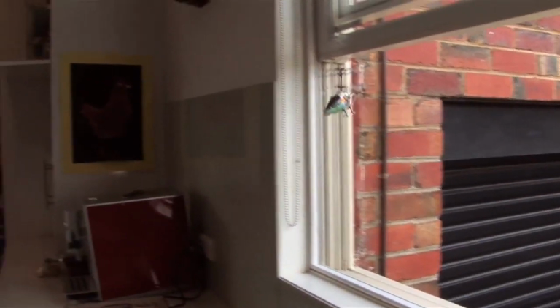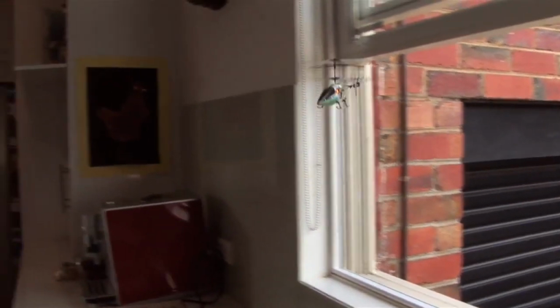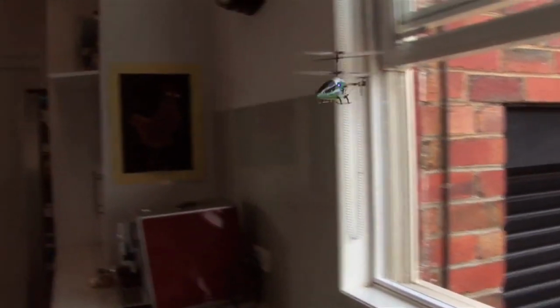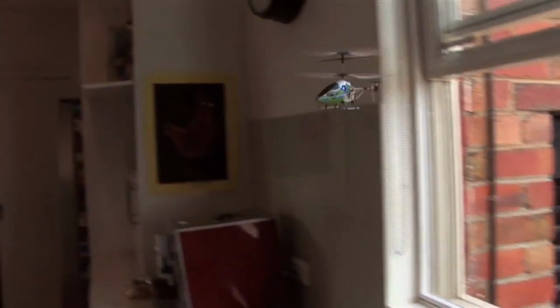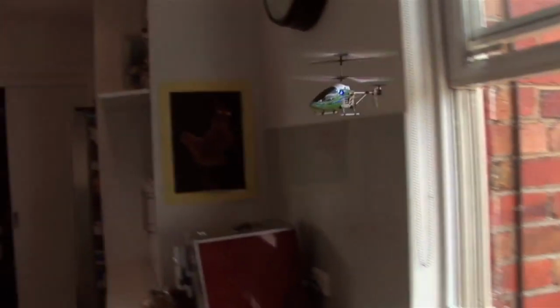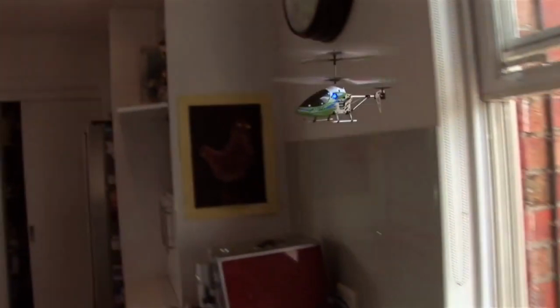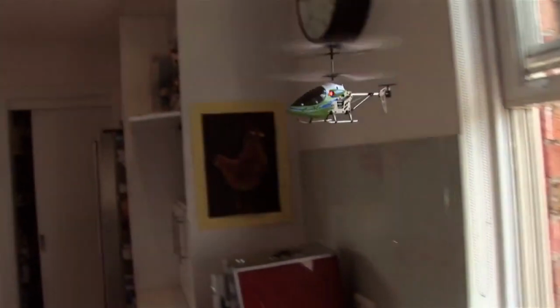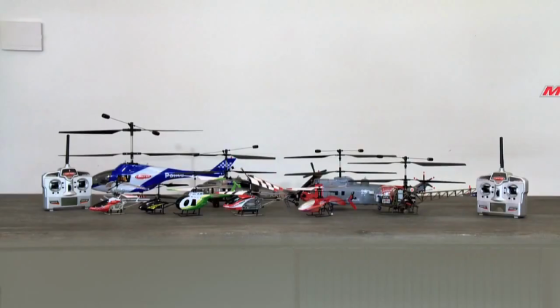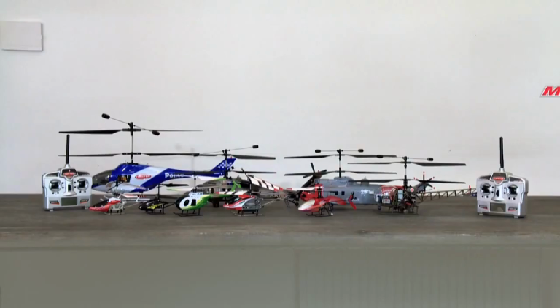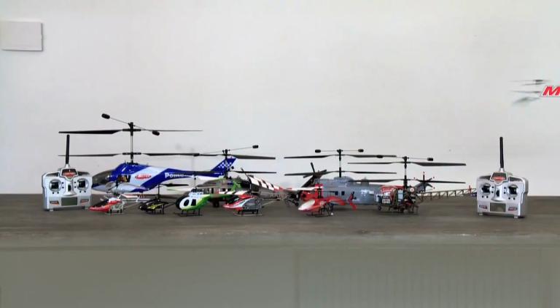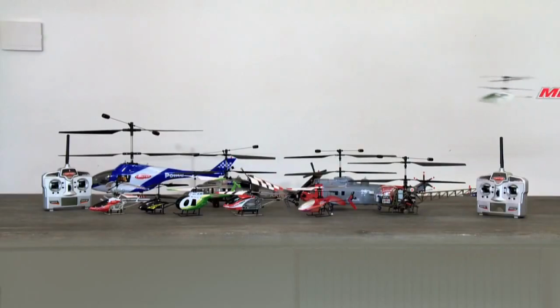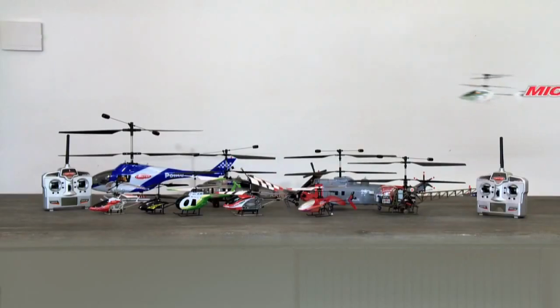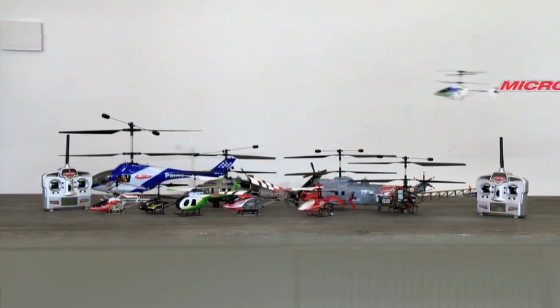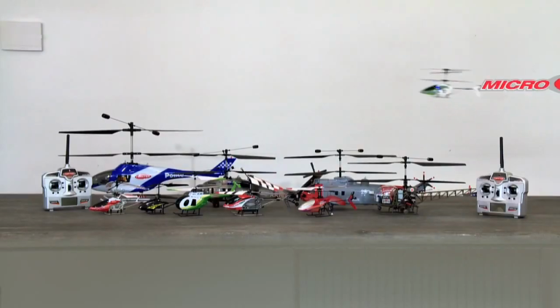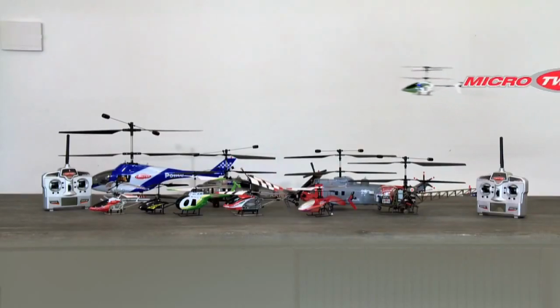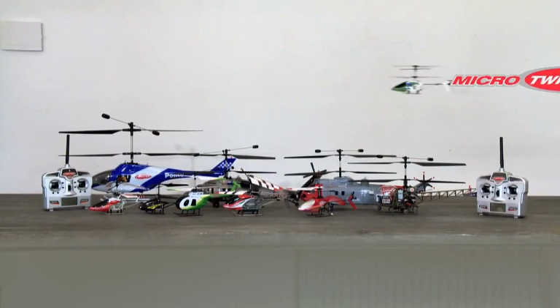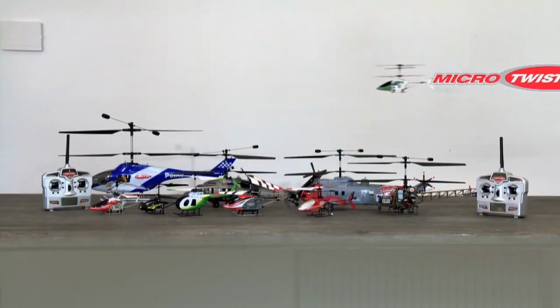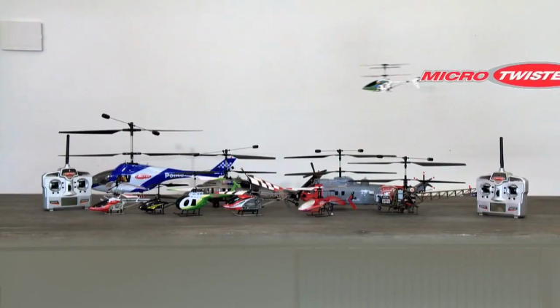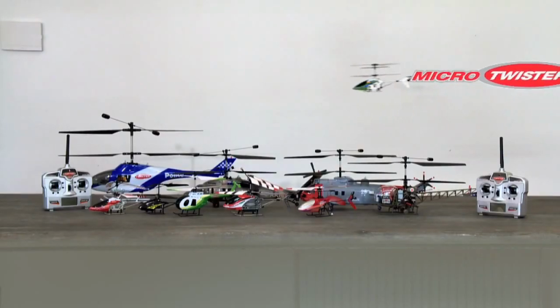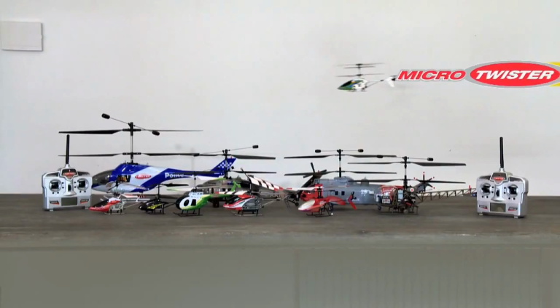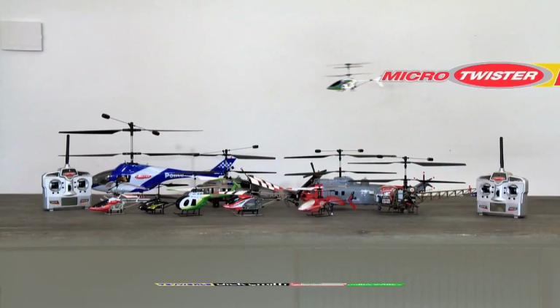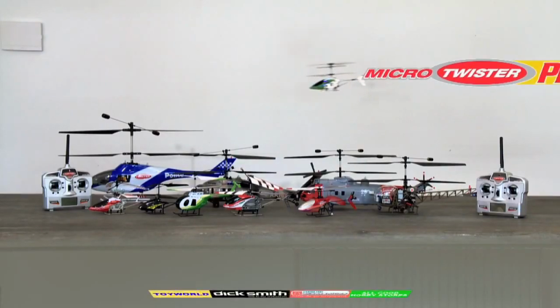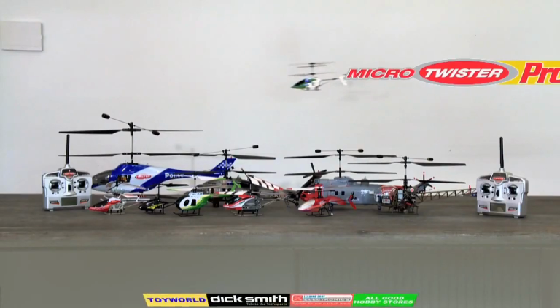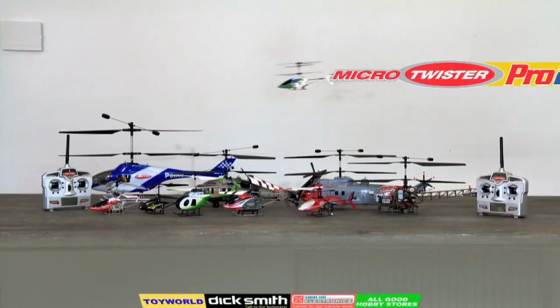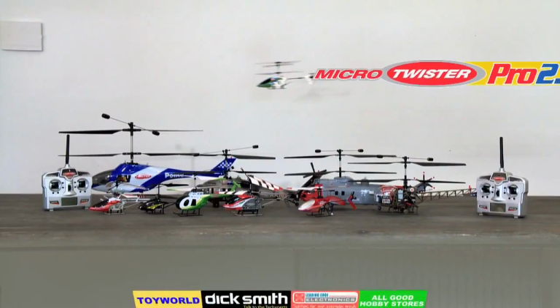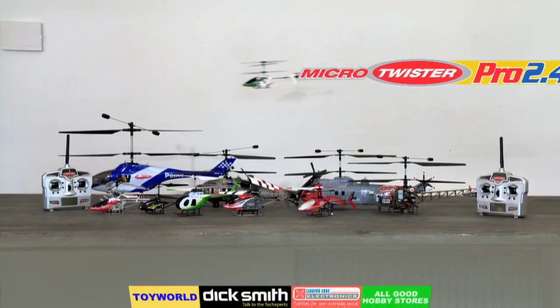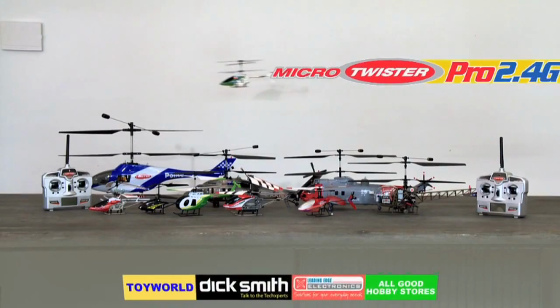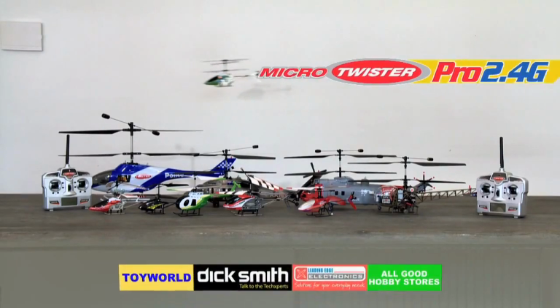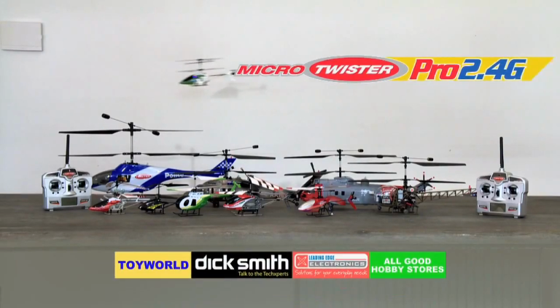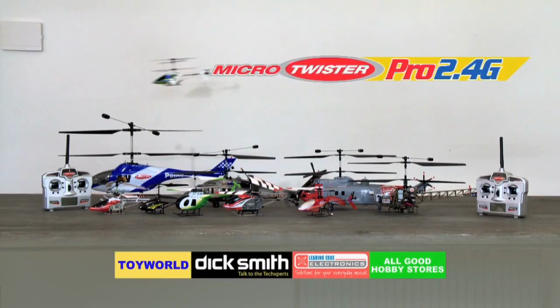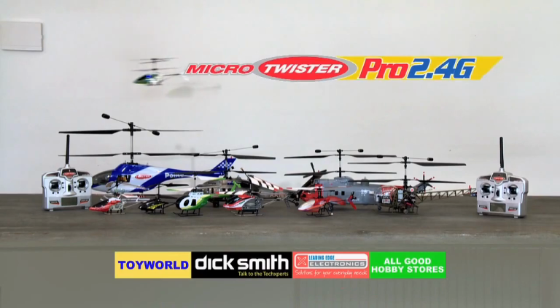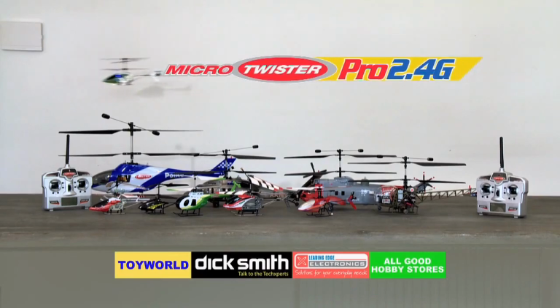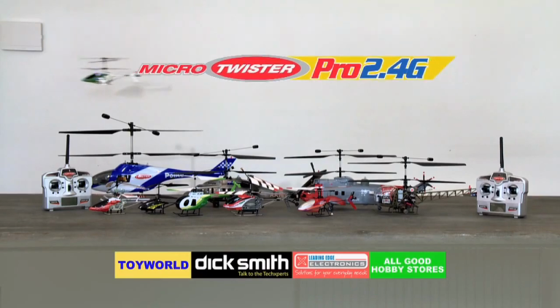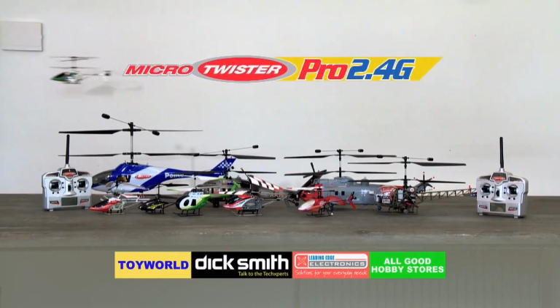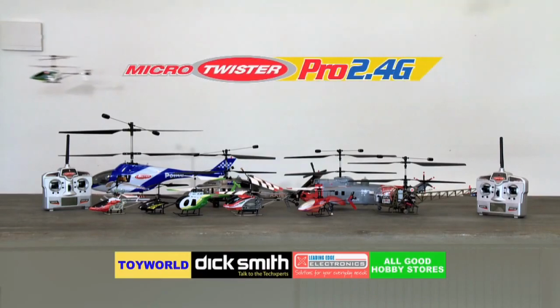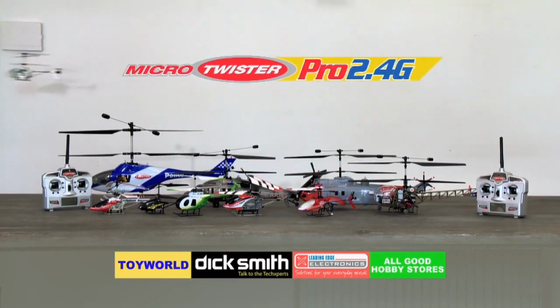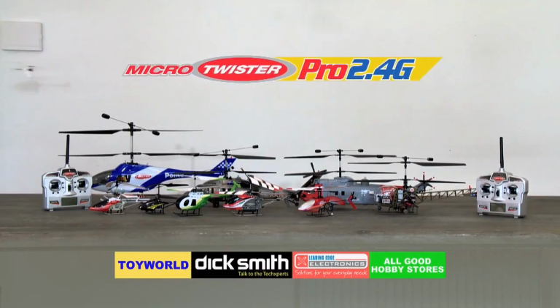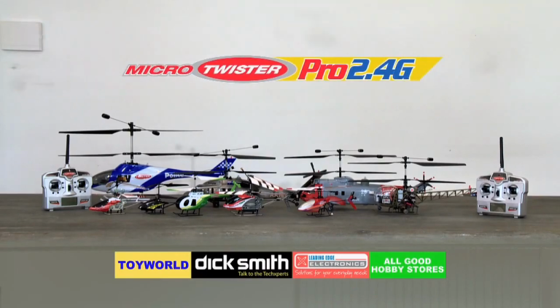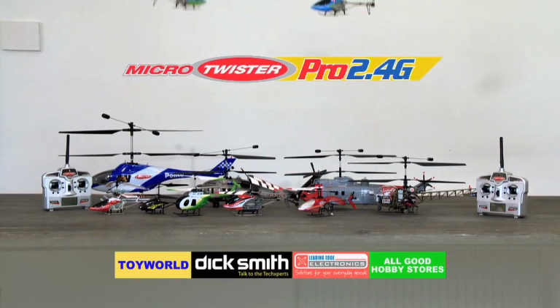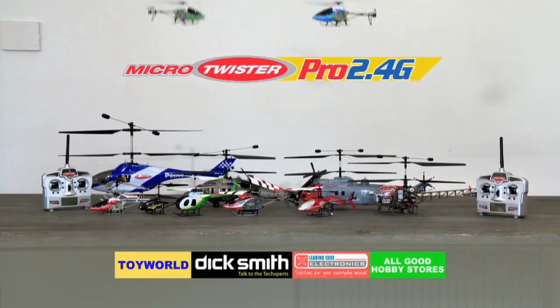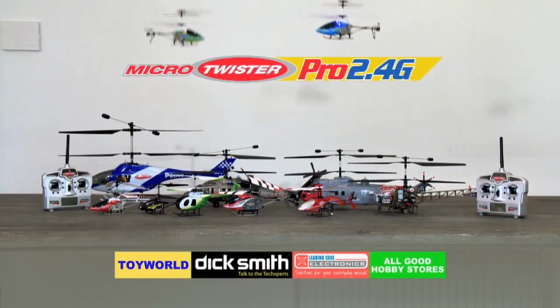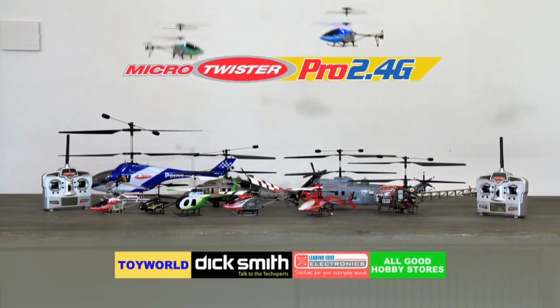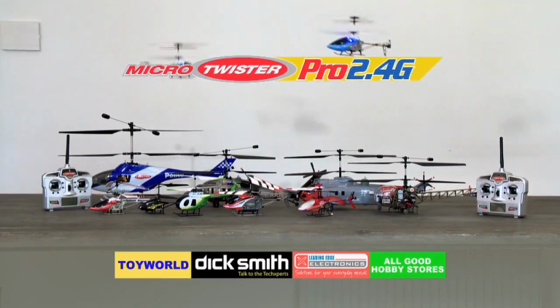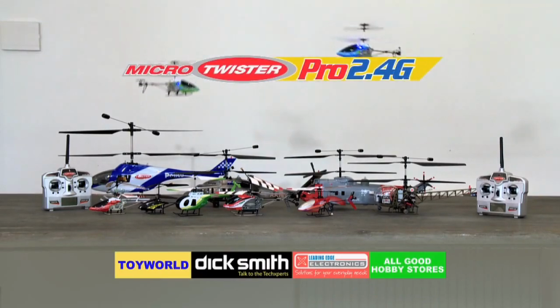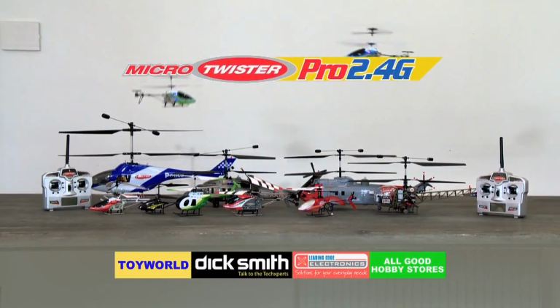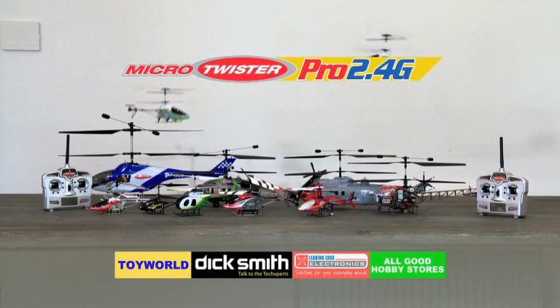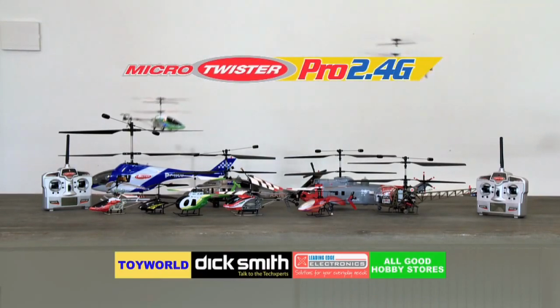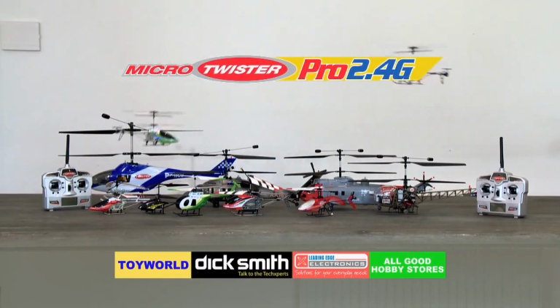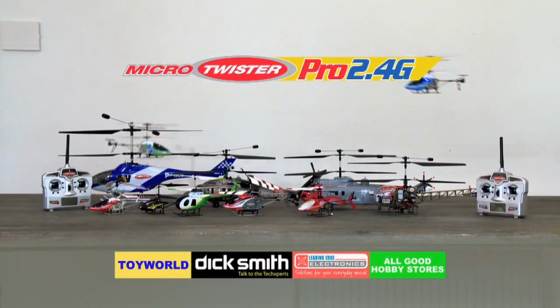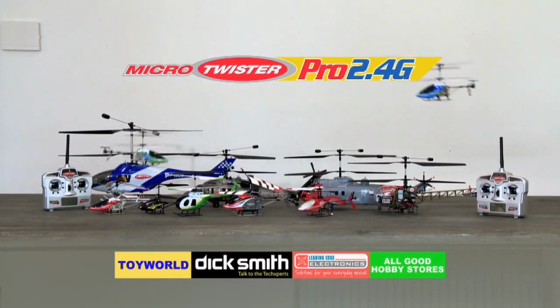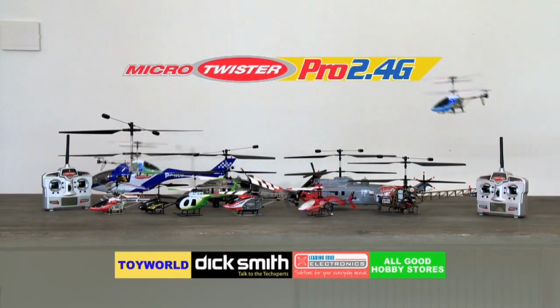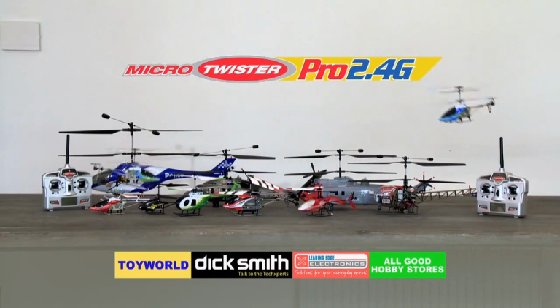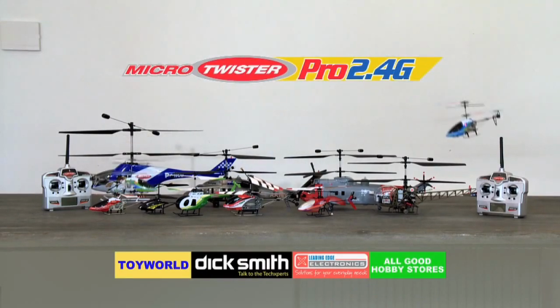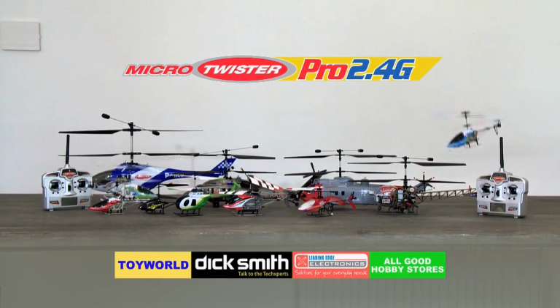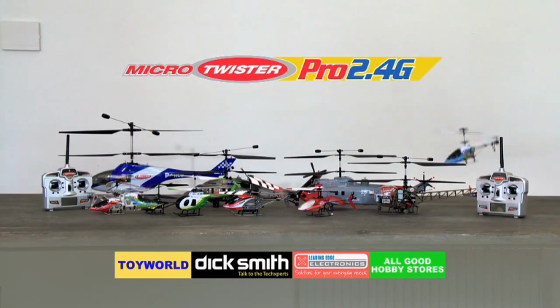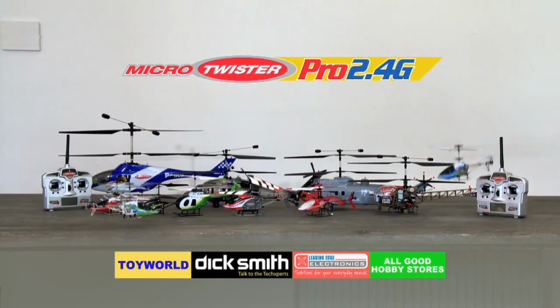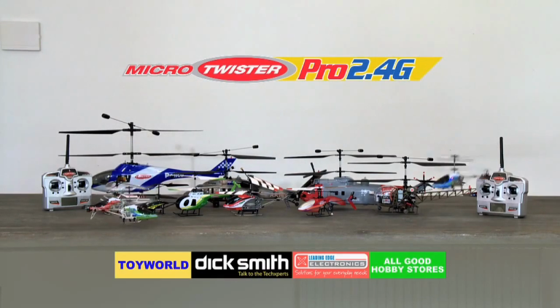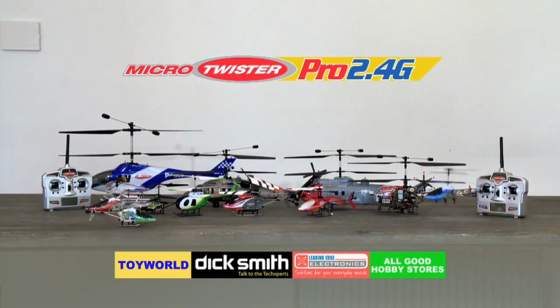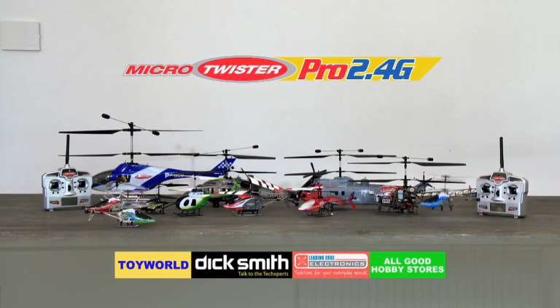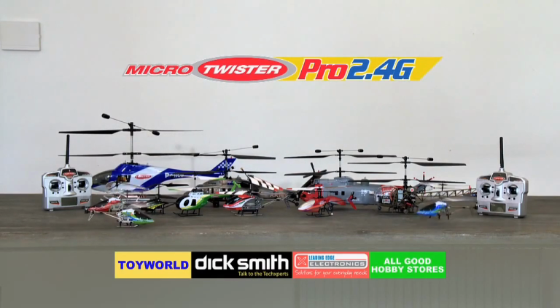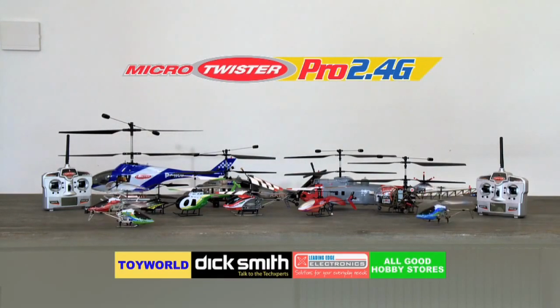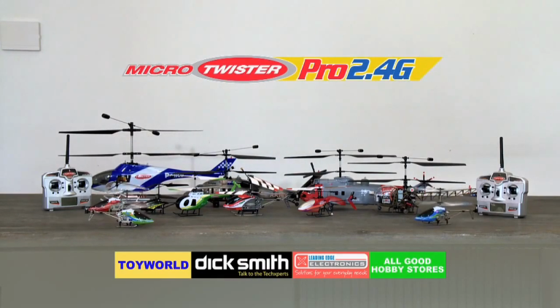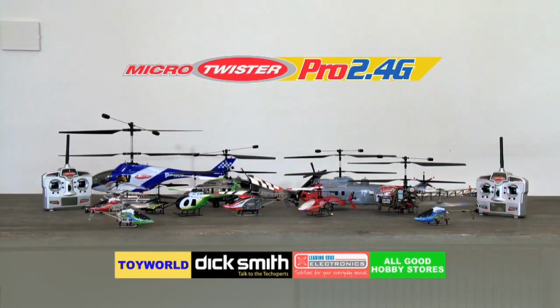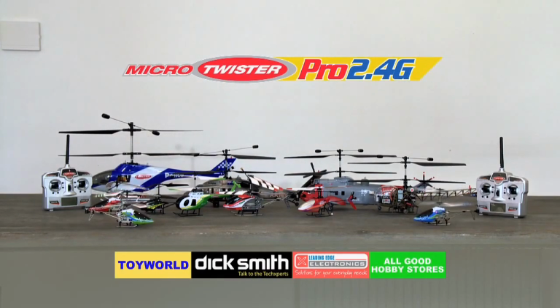Micro Twister Pro and the whole Twister range. Available from Dick Smith, Toy World, Leading Edge and all good hobby stores.